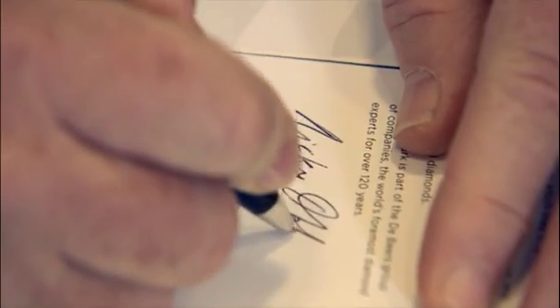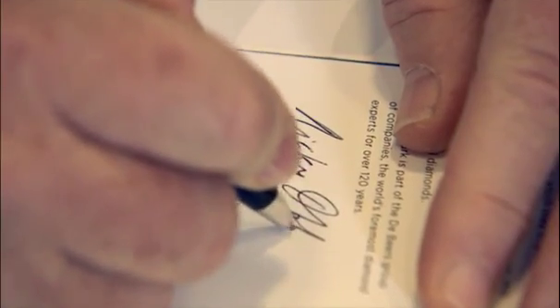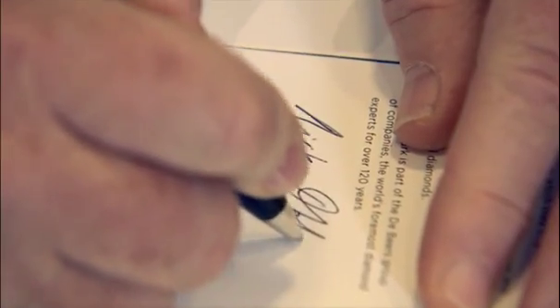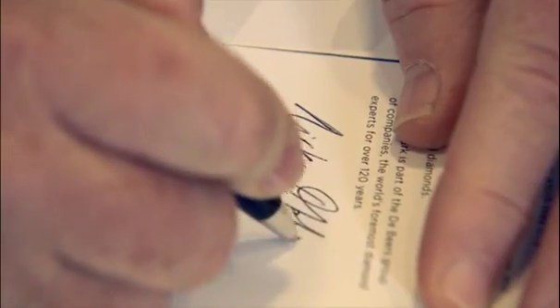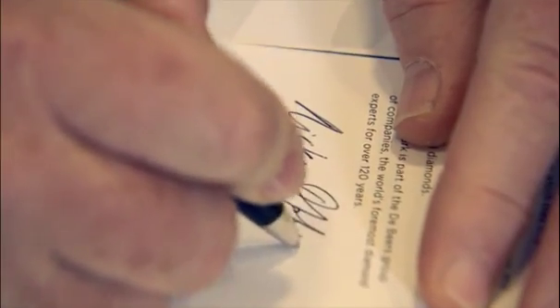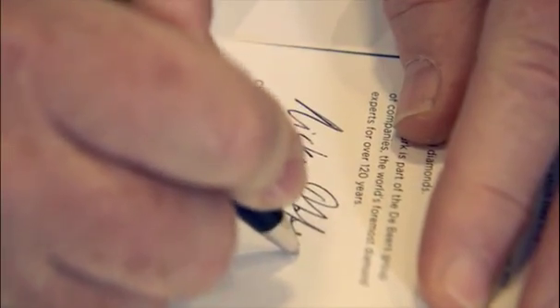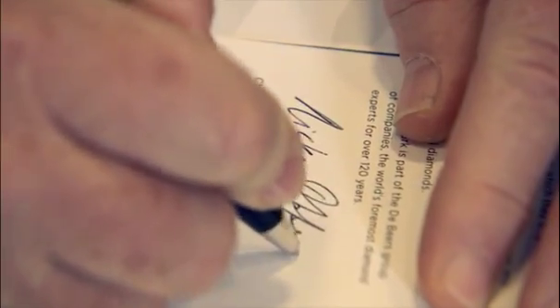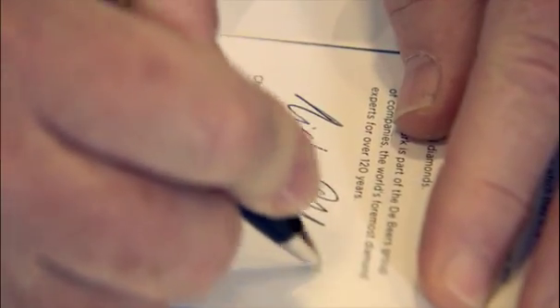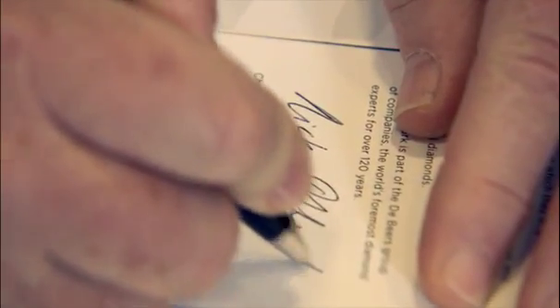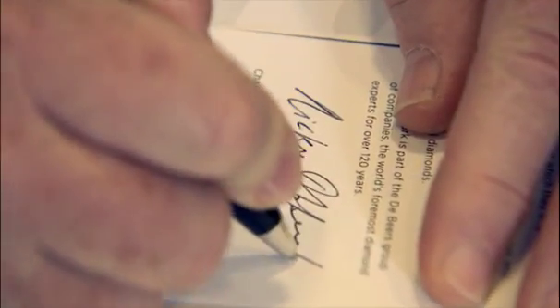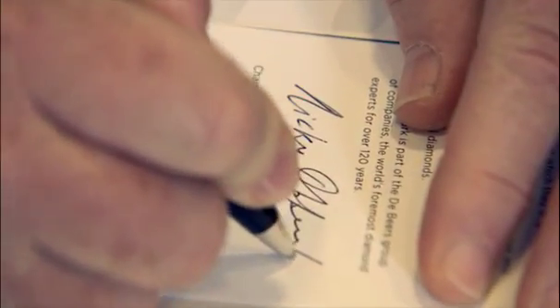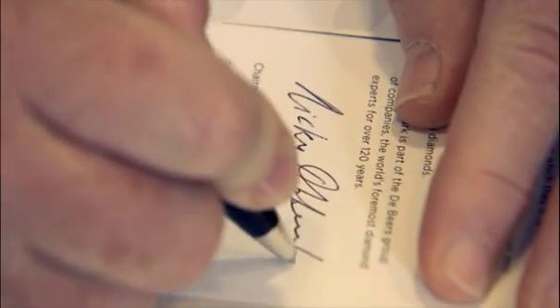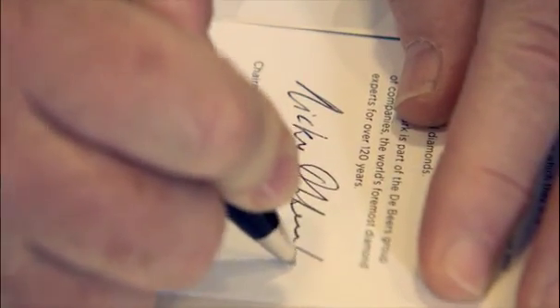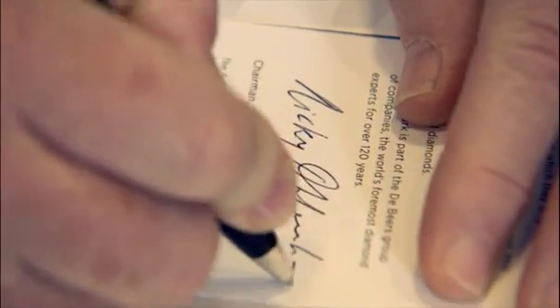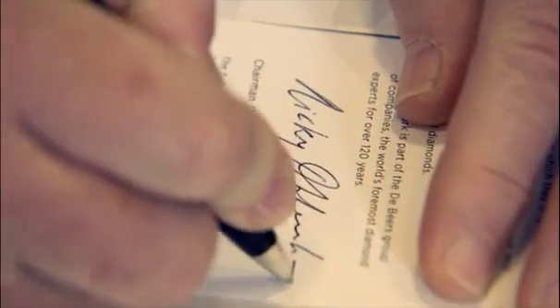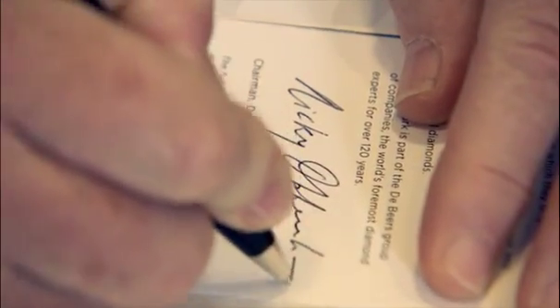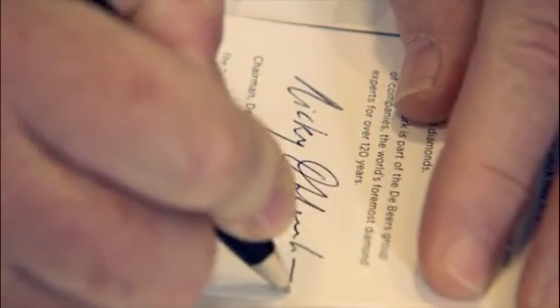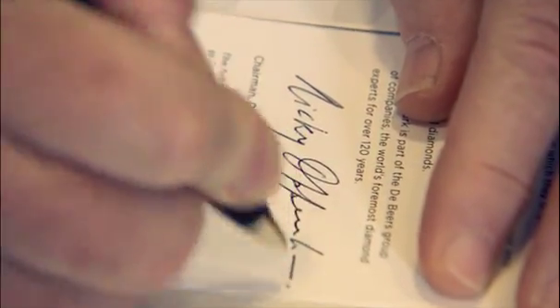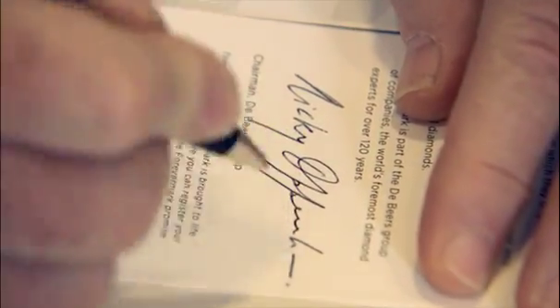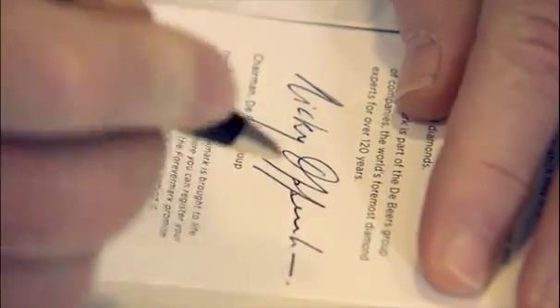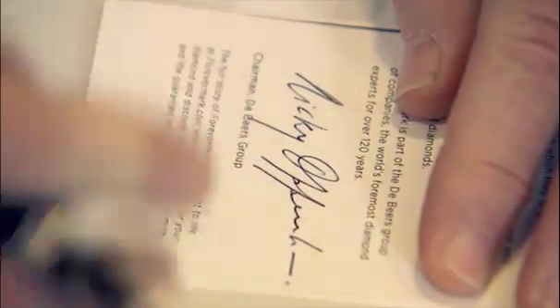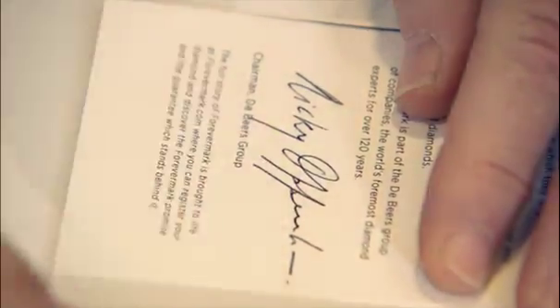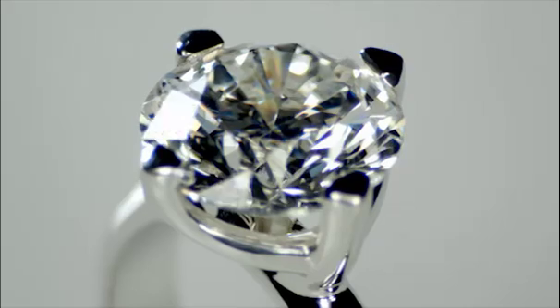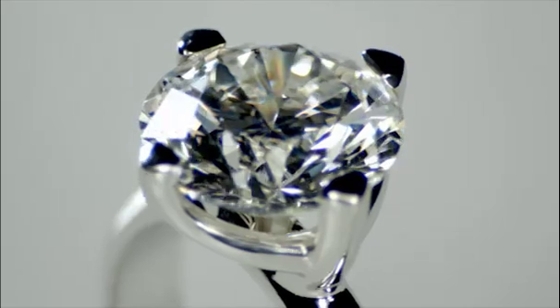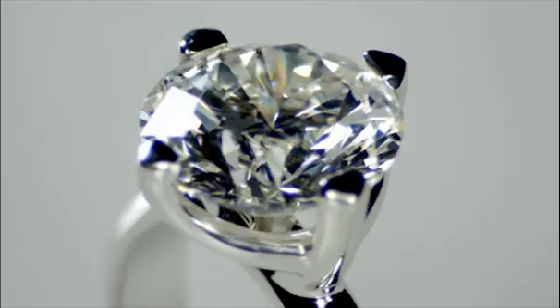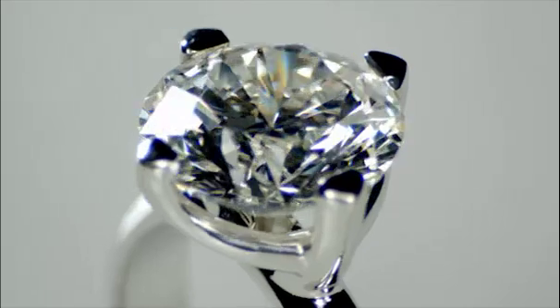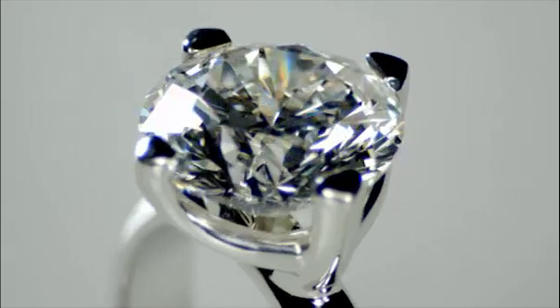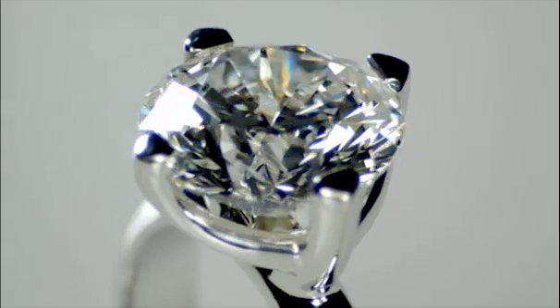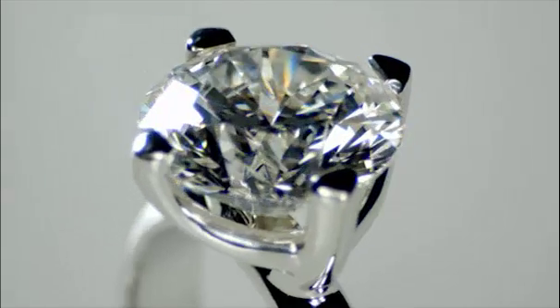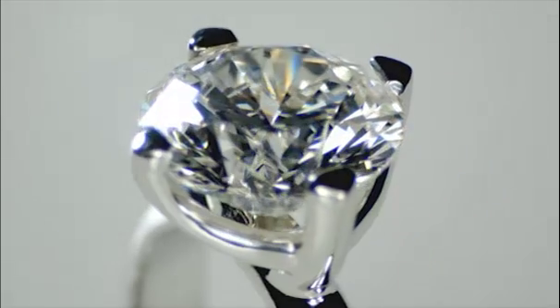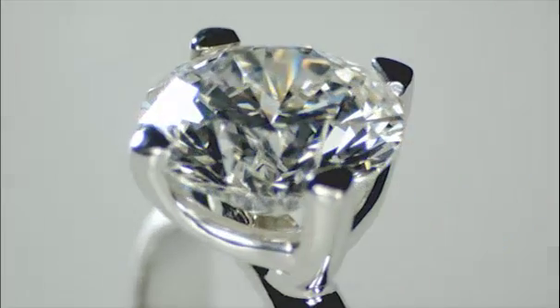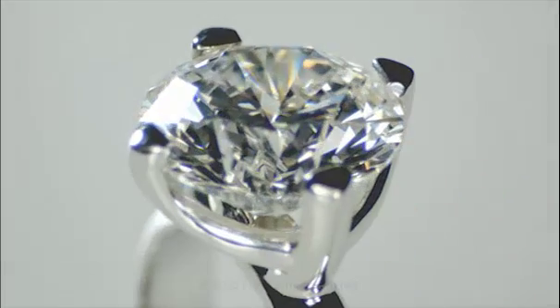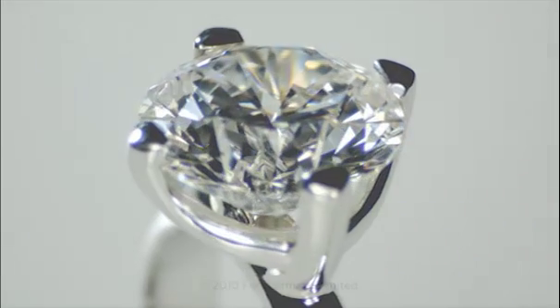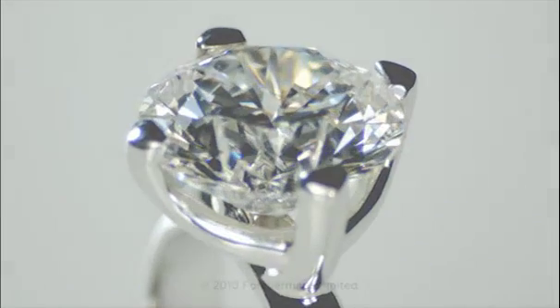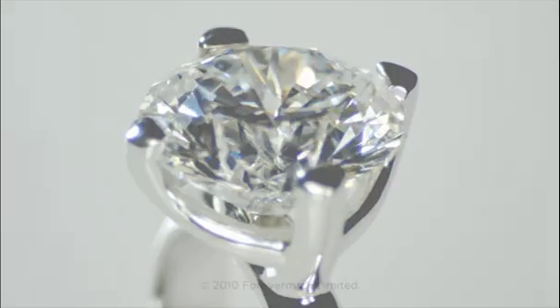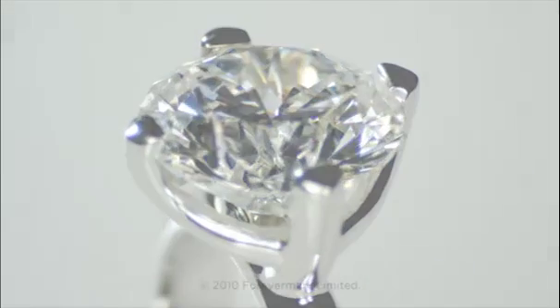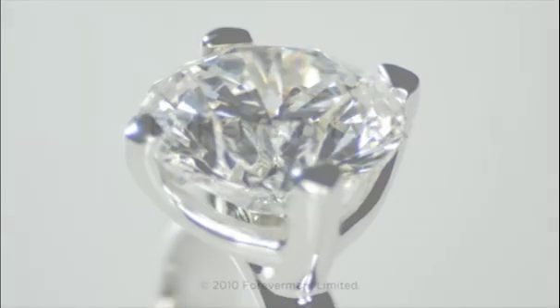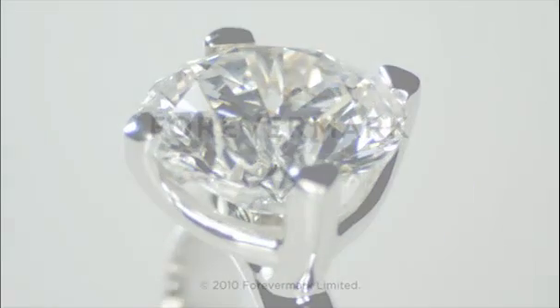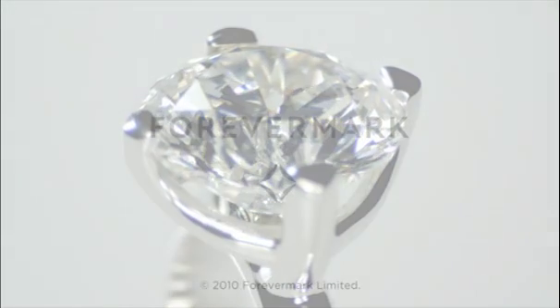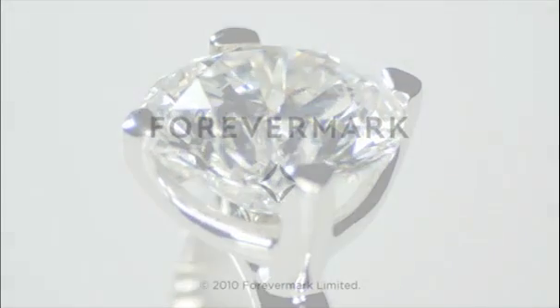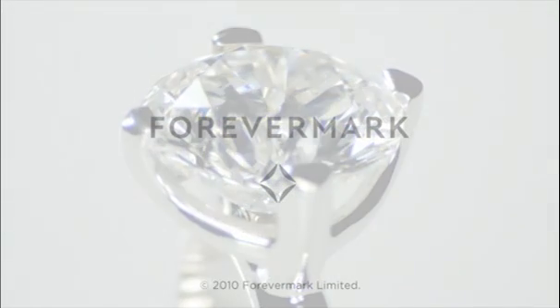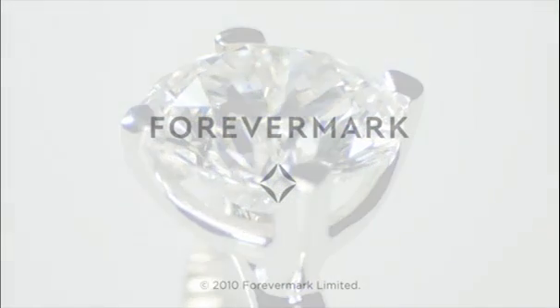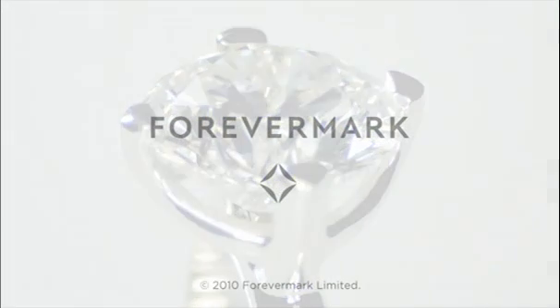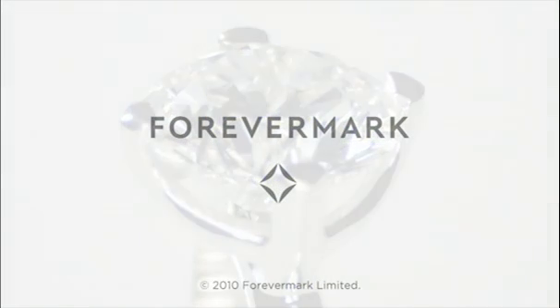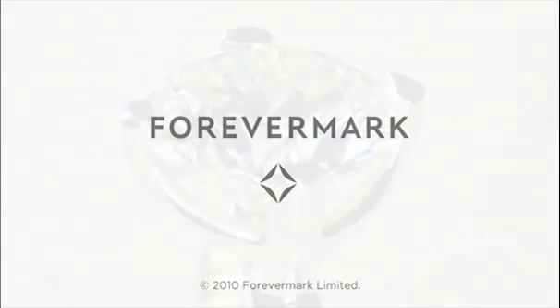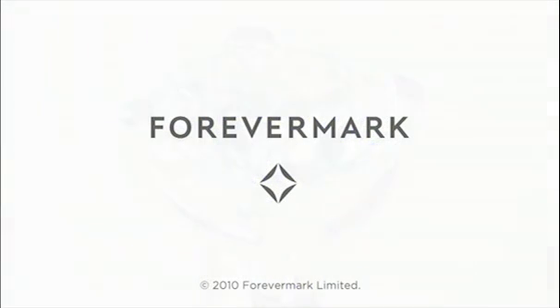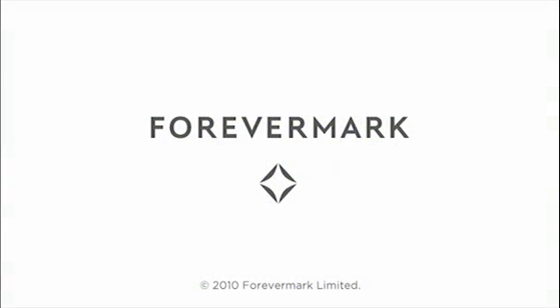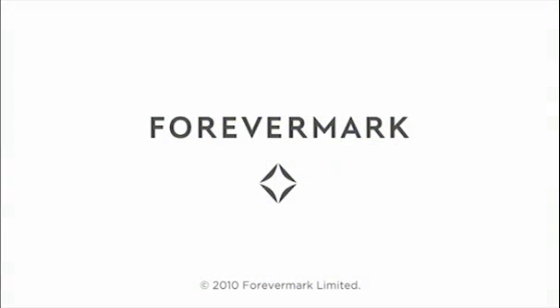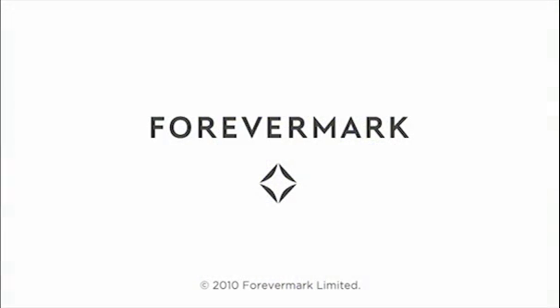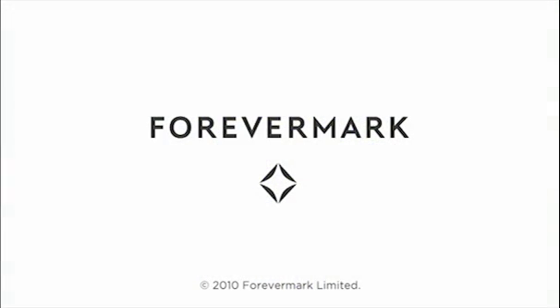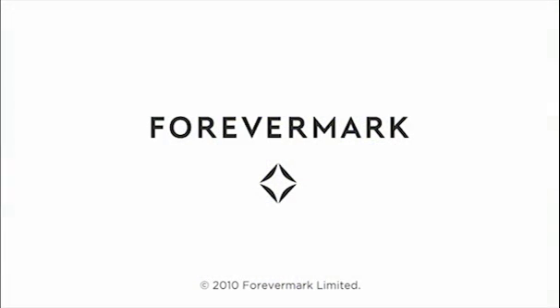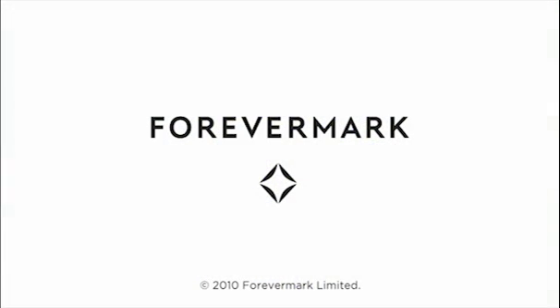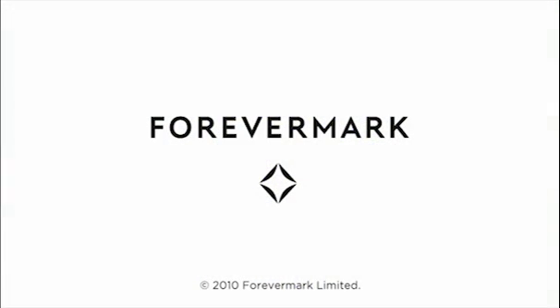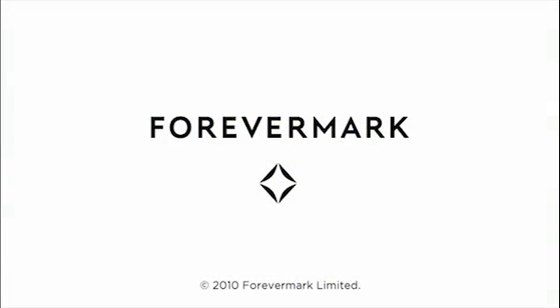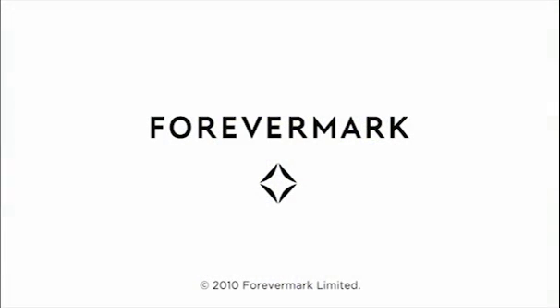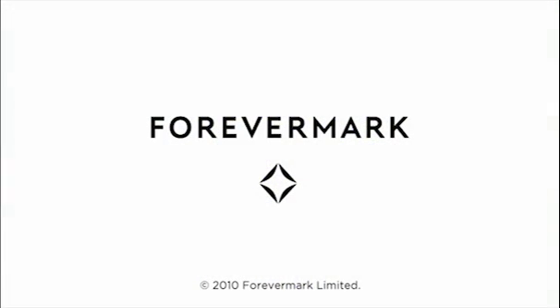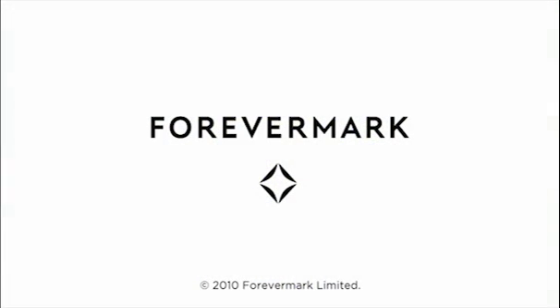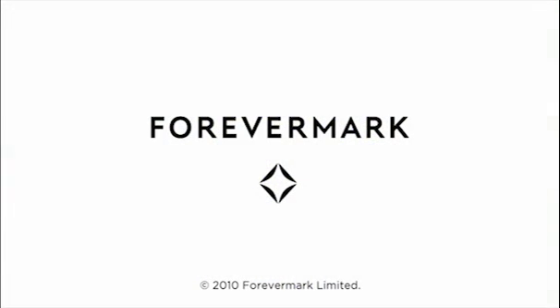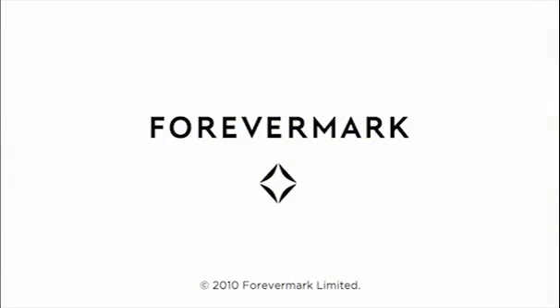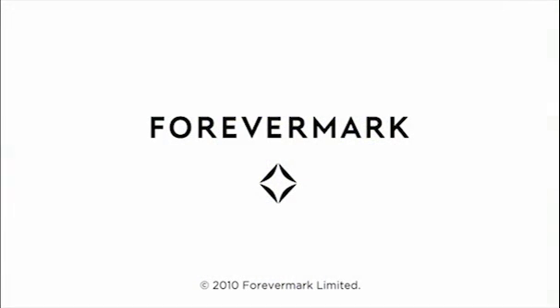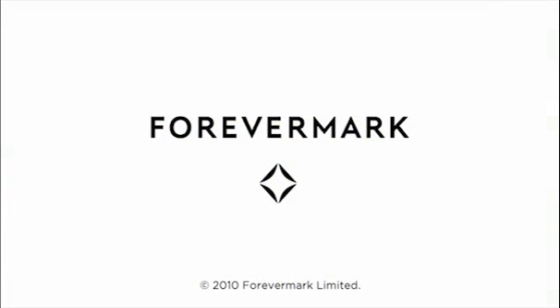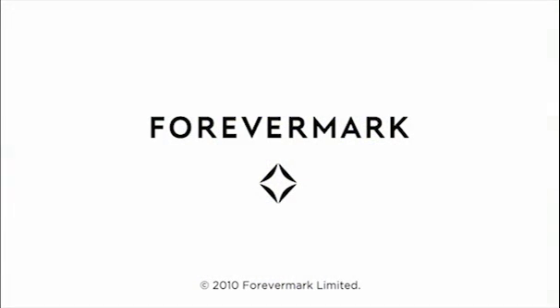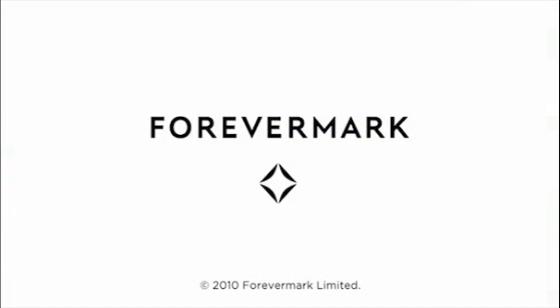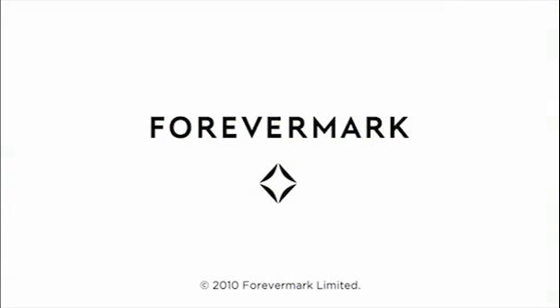From here, diamonds will be assessed for the Forevermark grading report, which accompany selected diamonds when purchased.